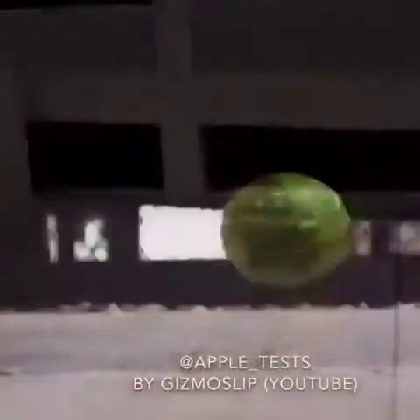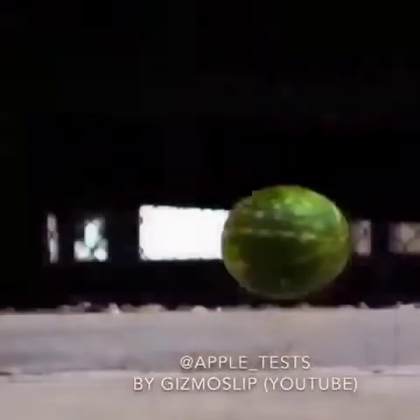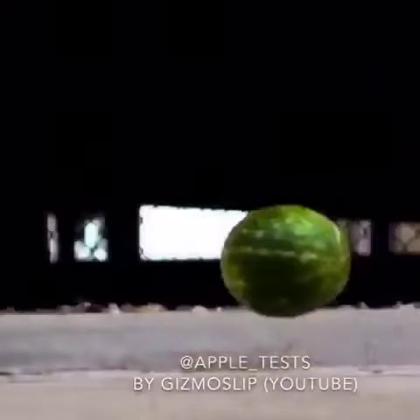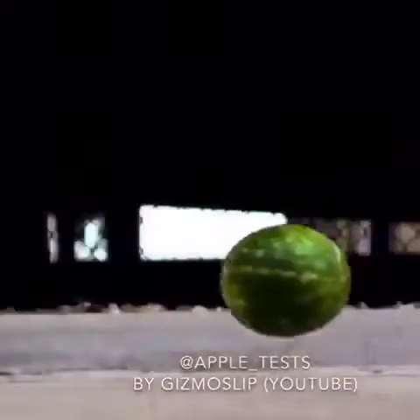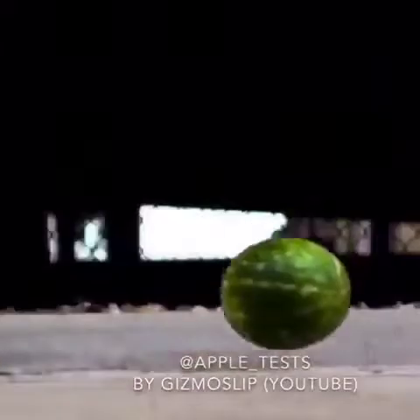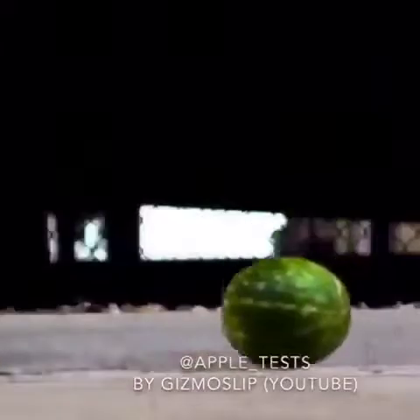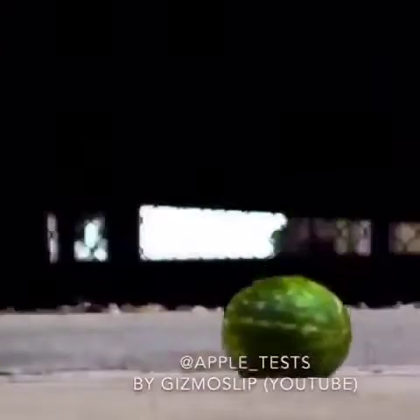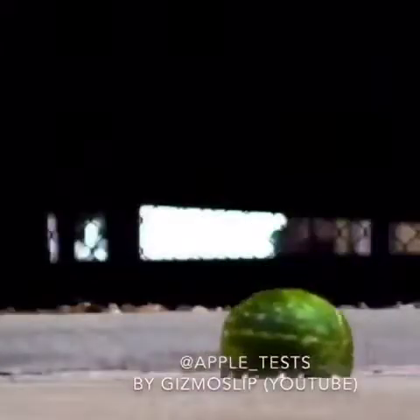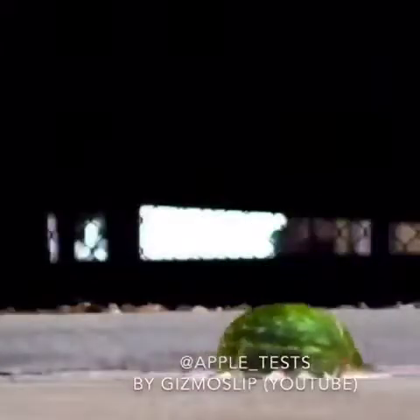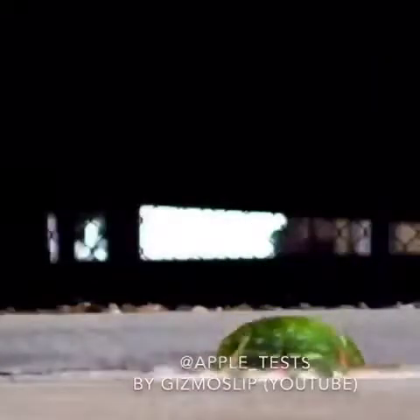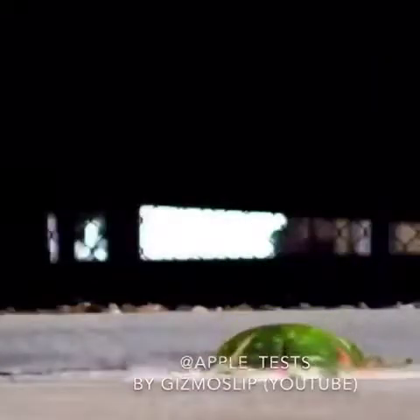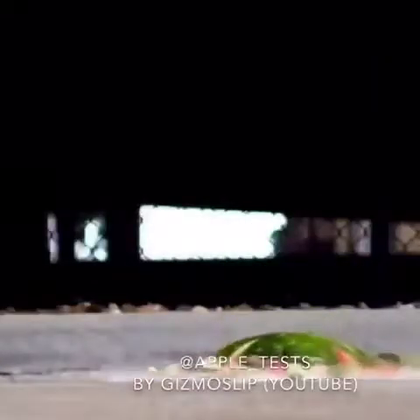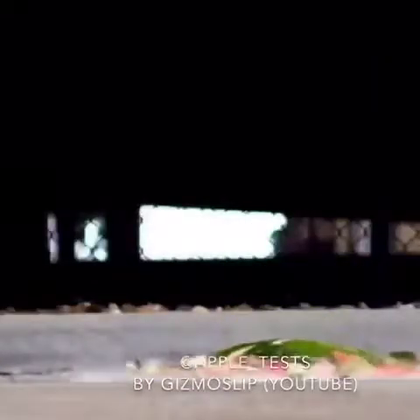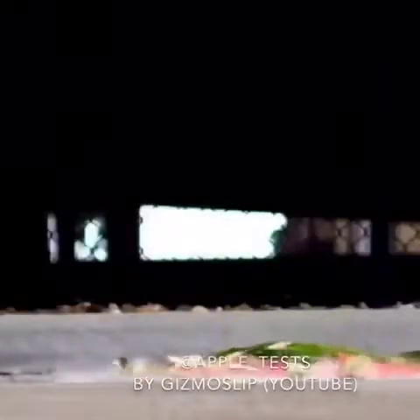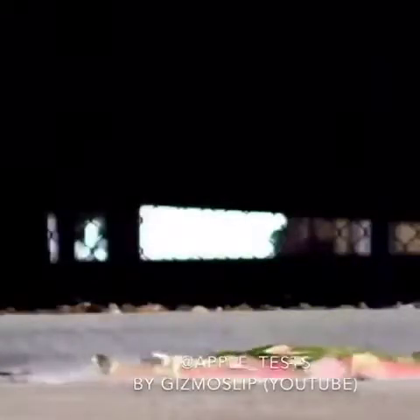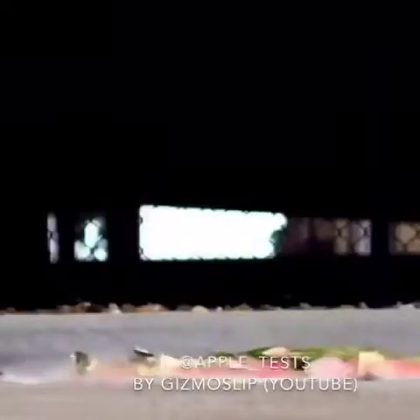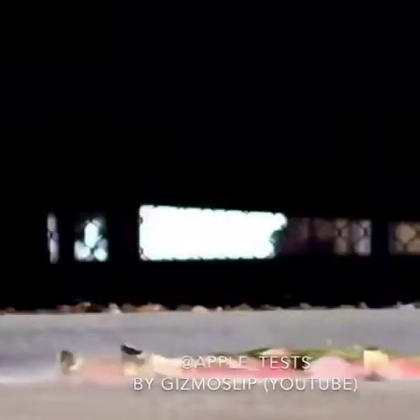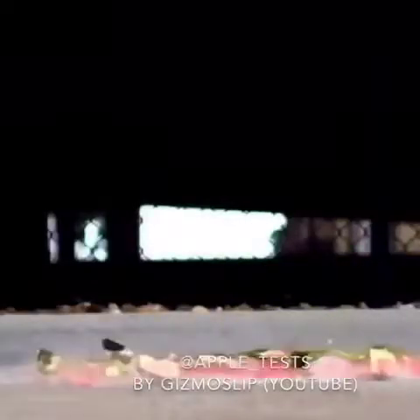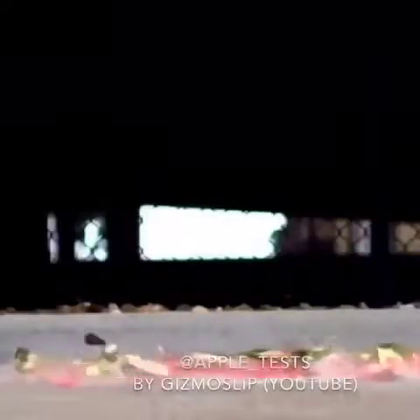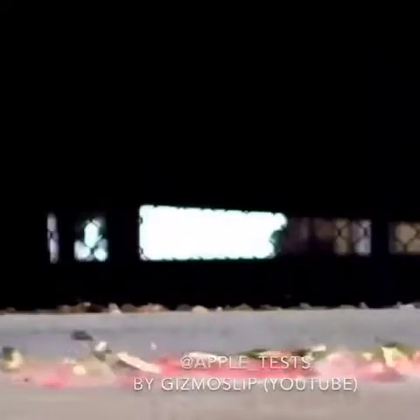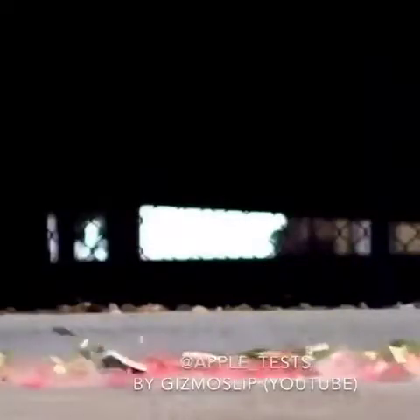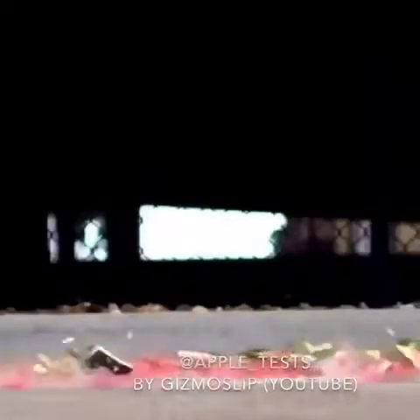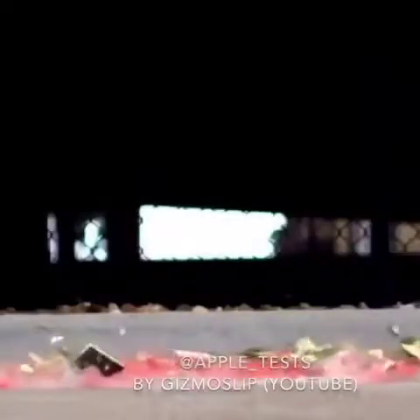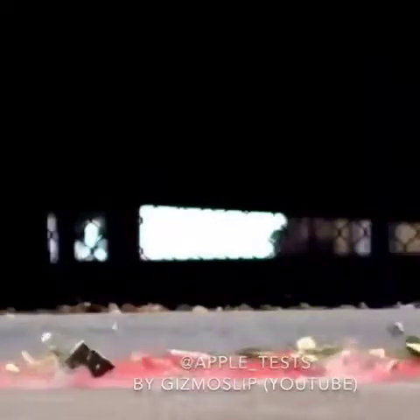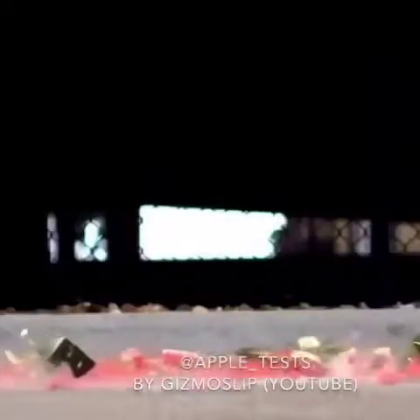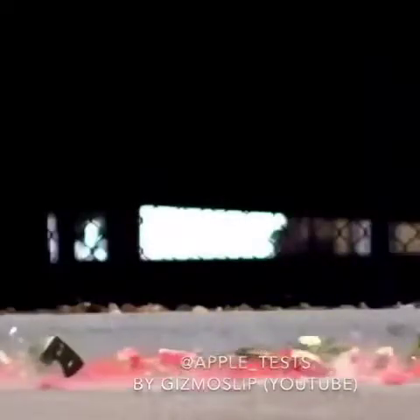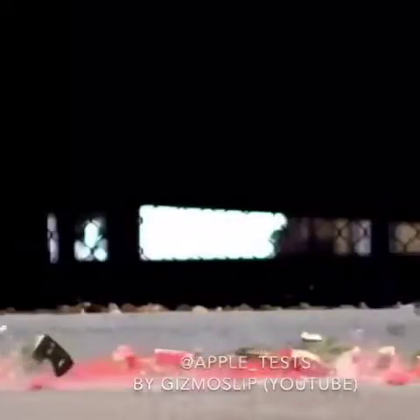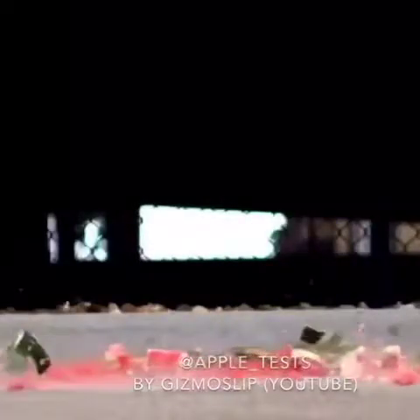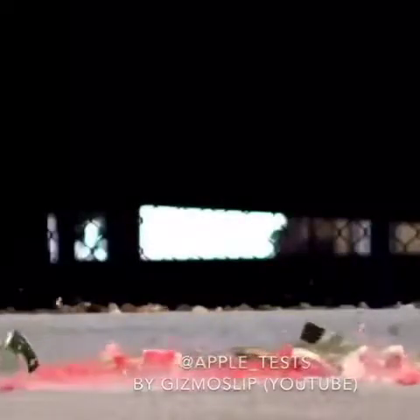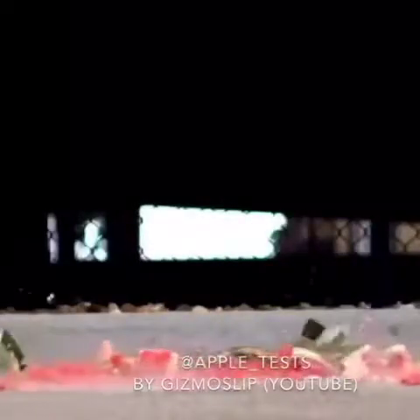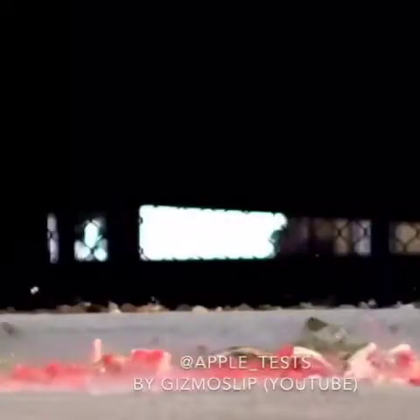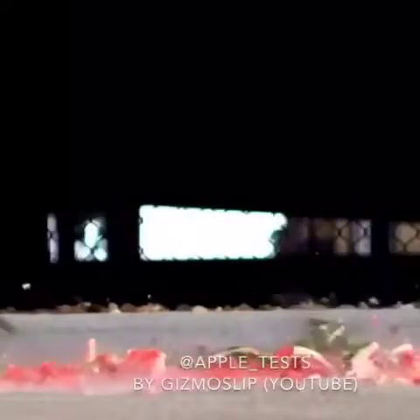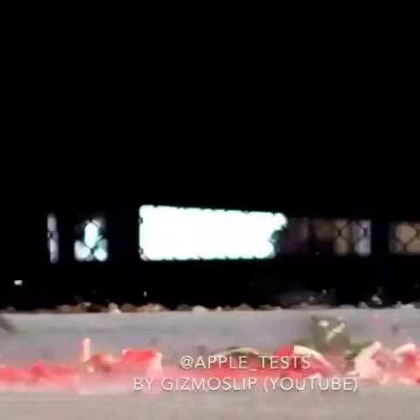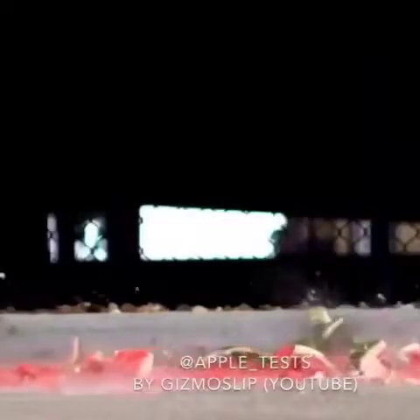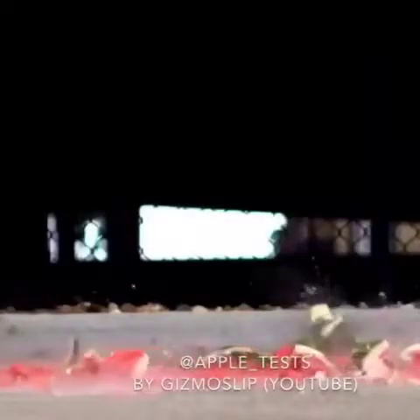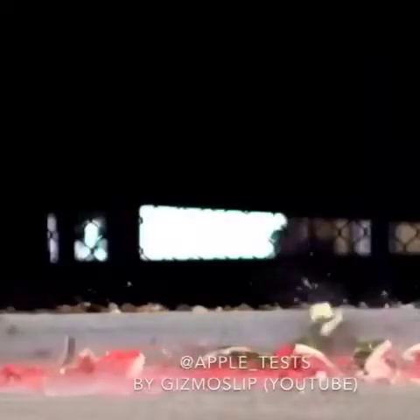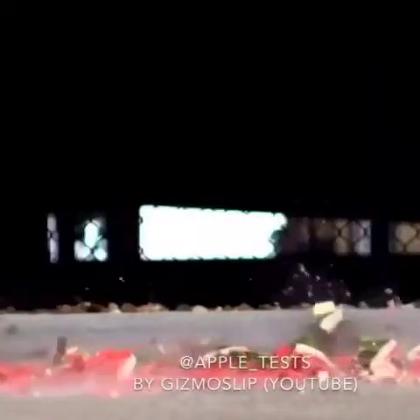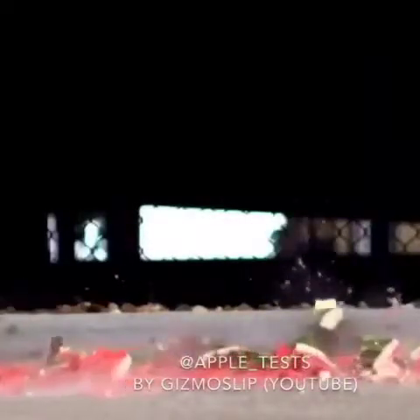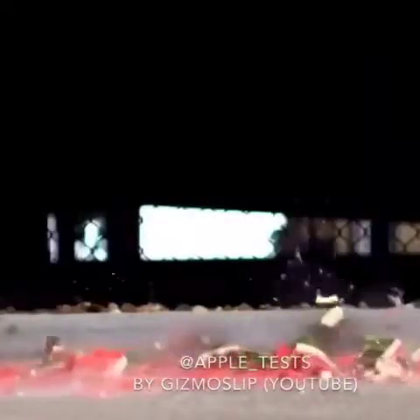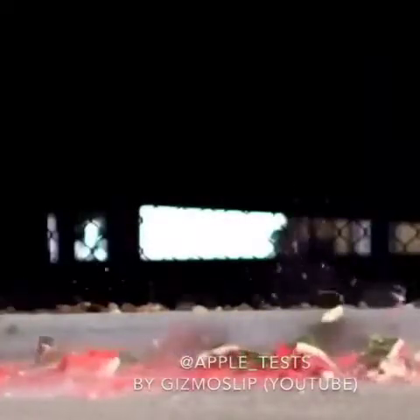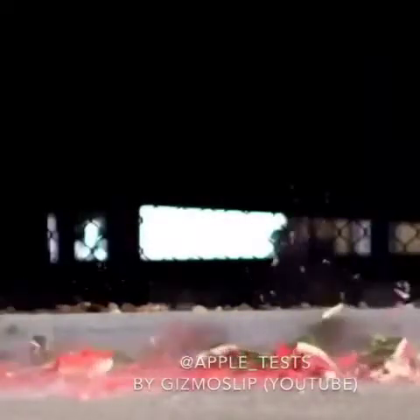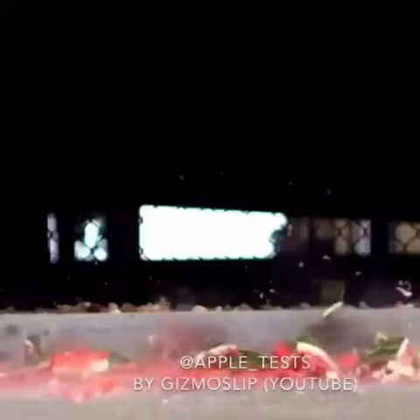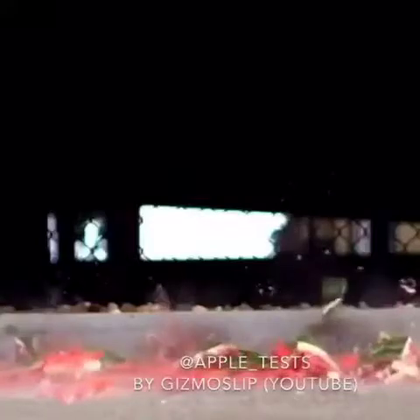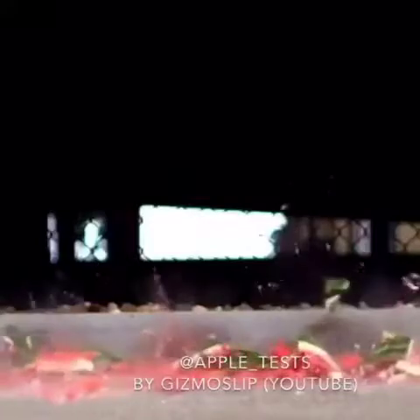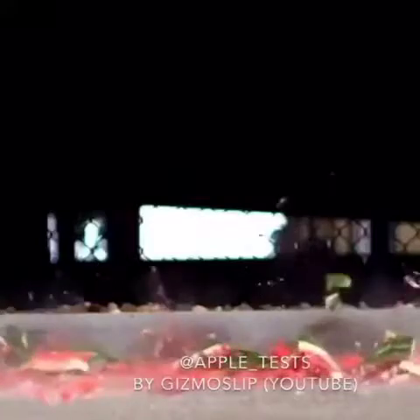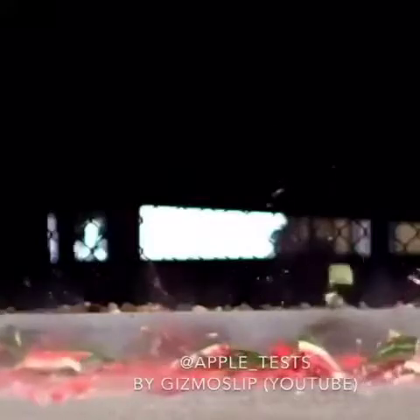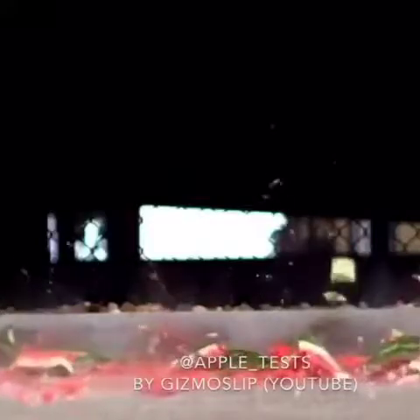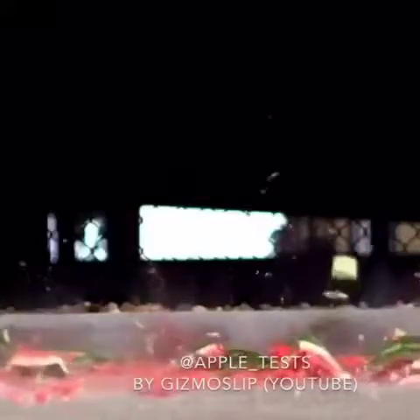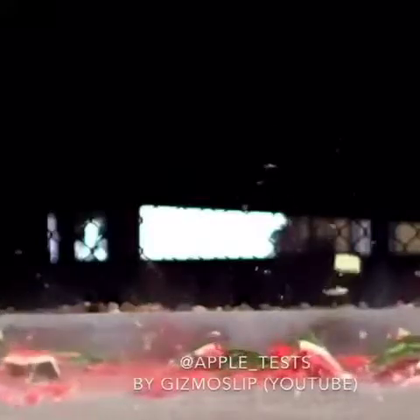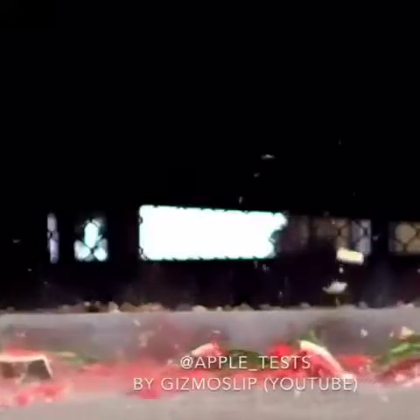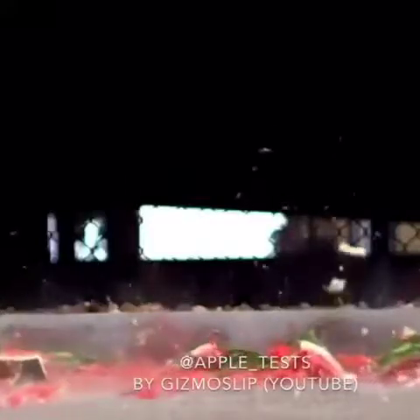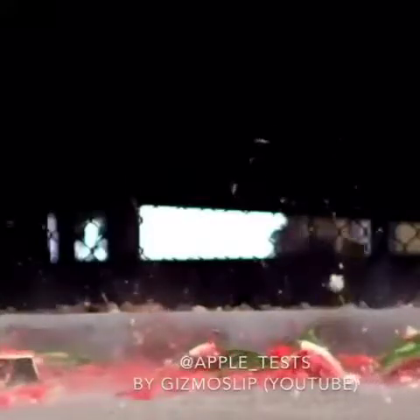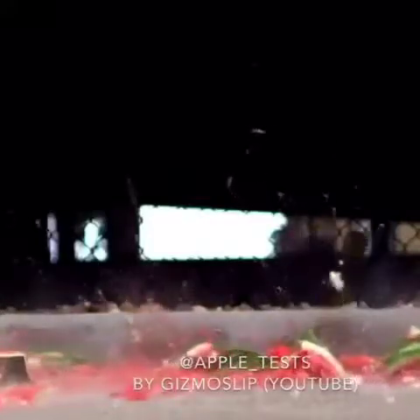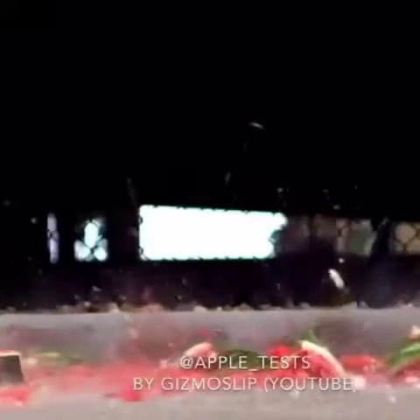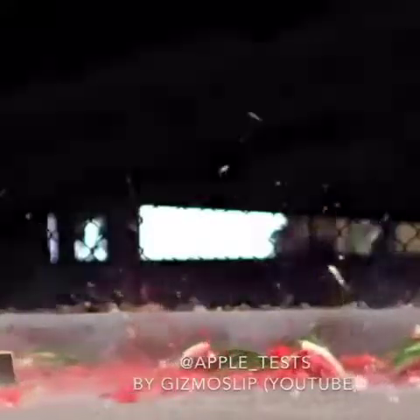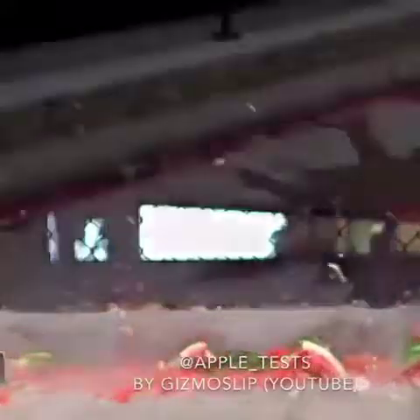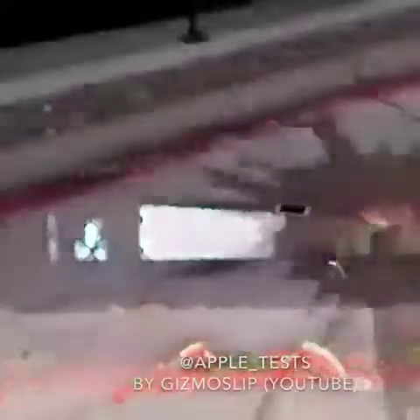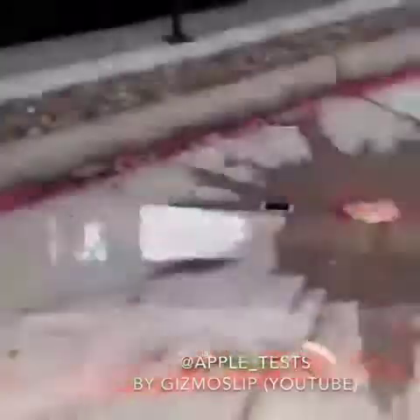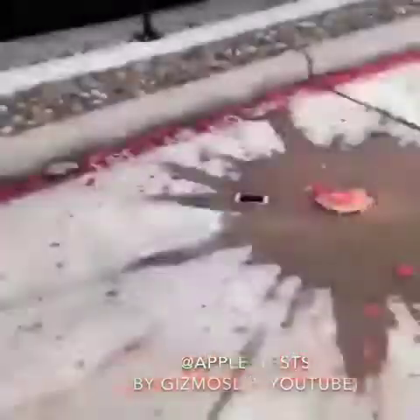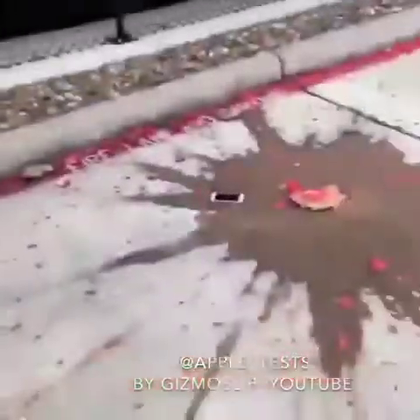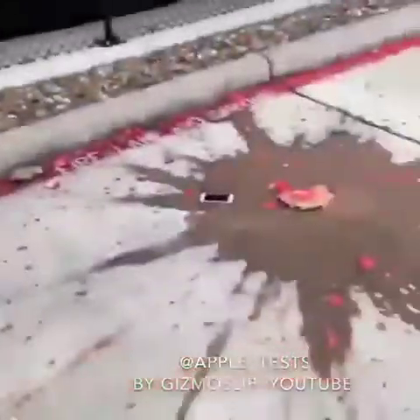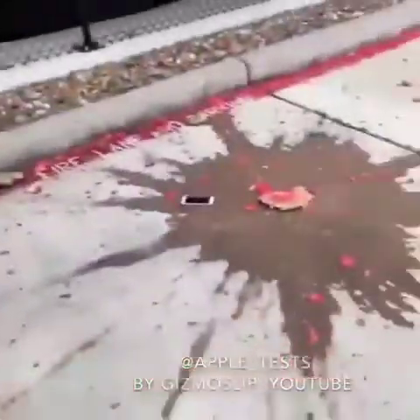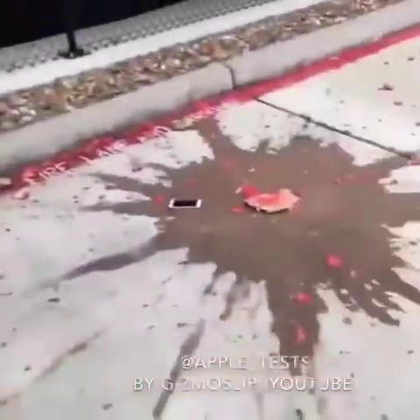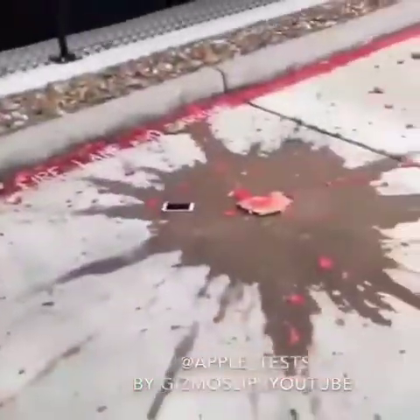It's coming in nice and slow. Impact and what? It just freaking disappears. Chunks everywhere.